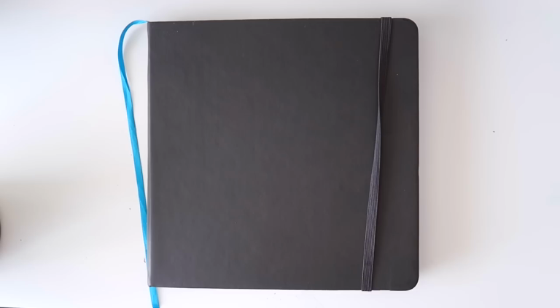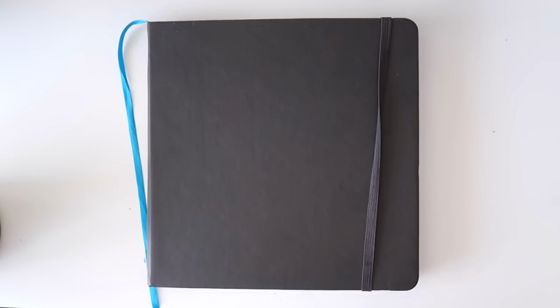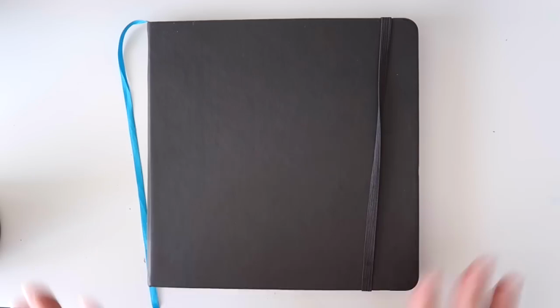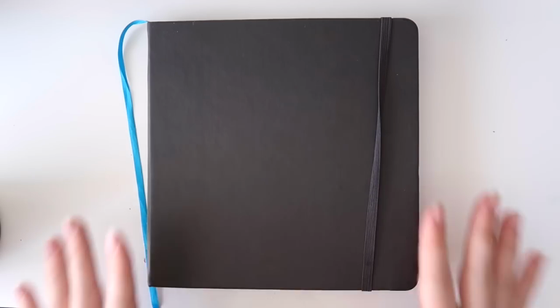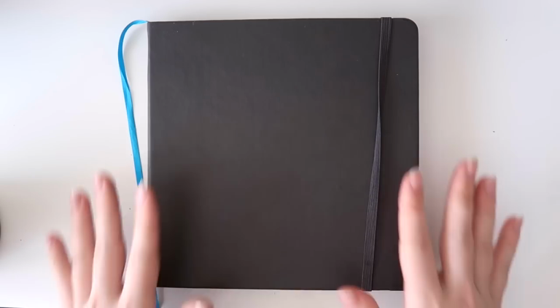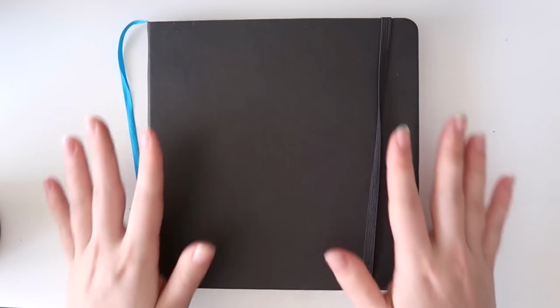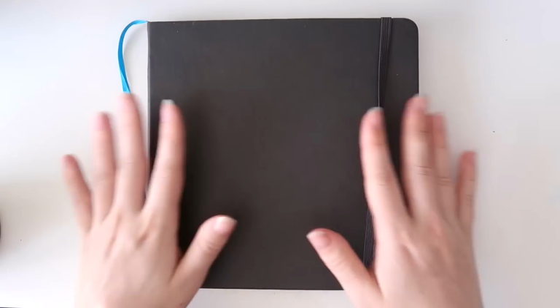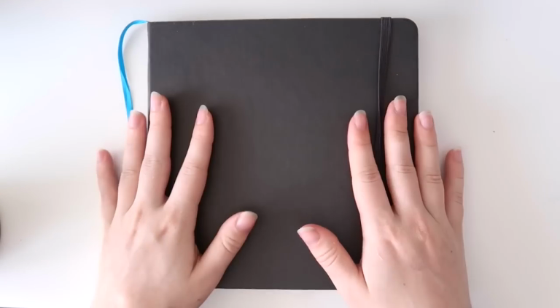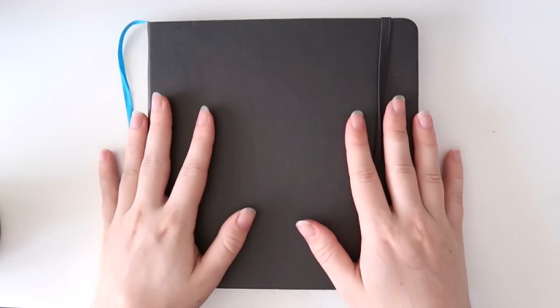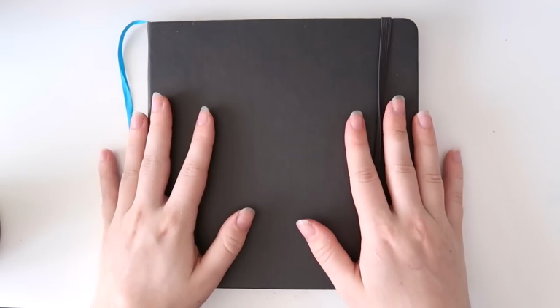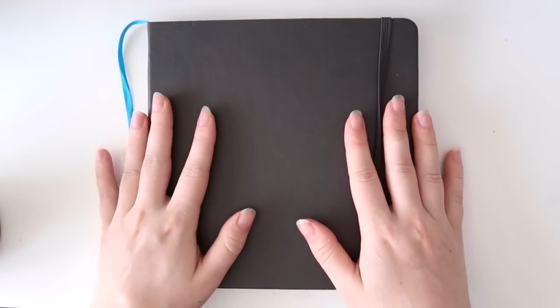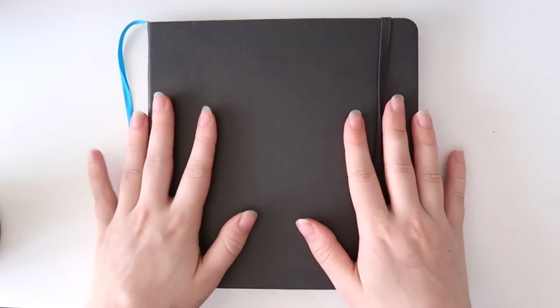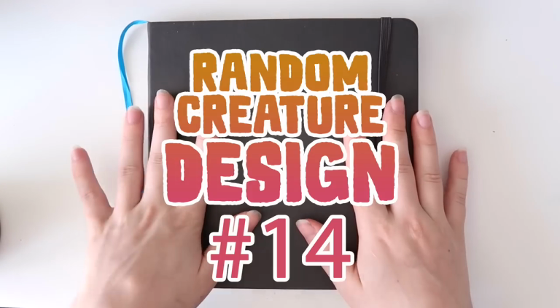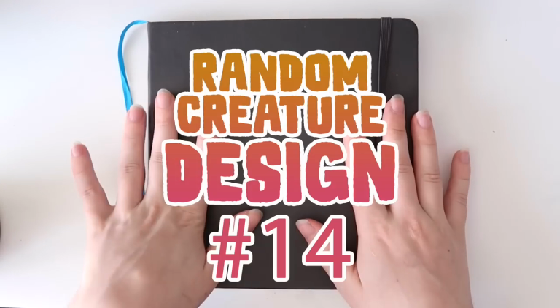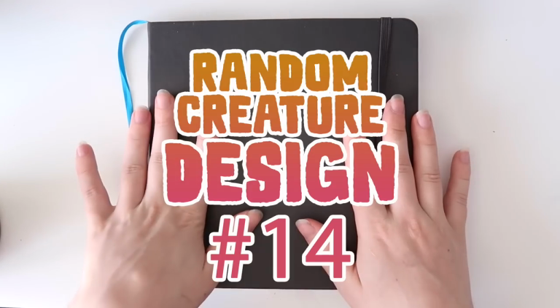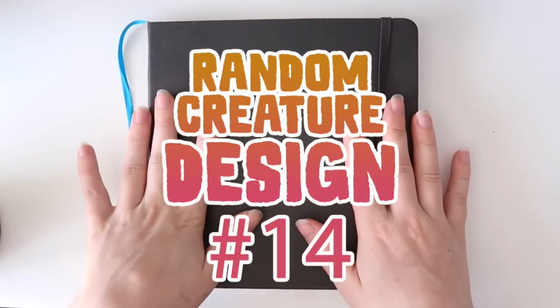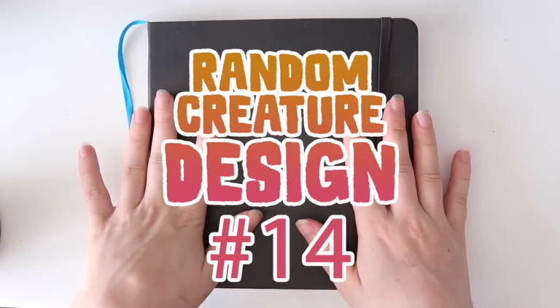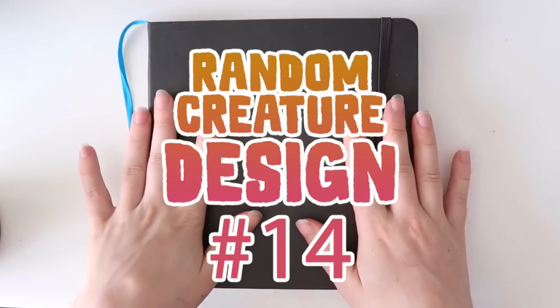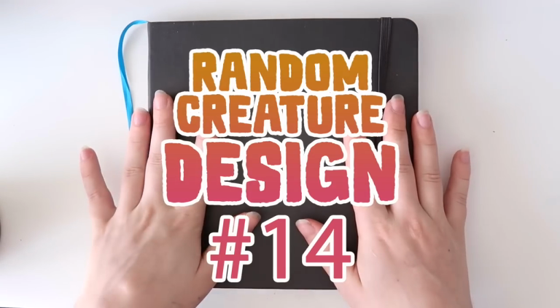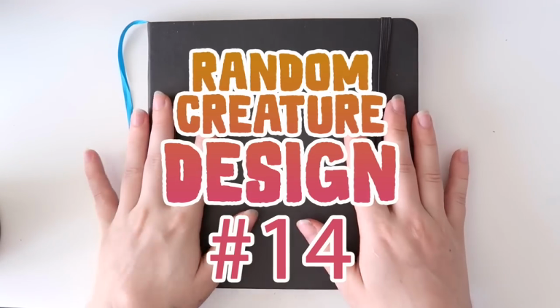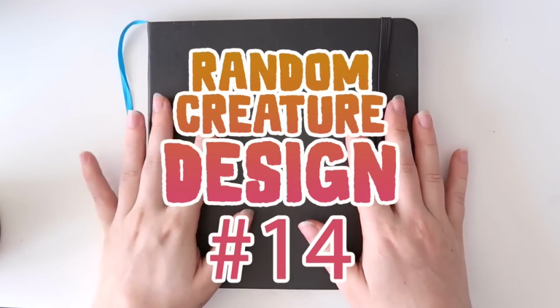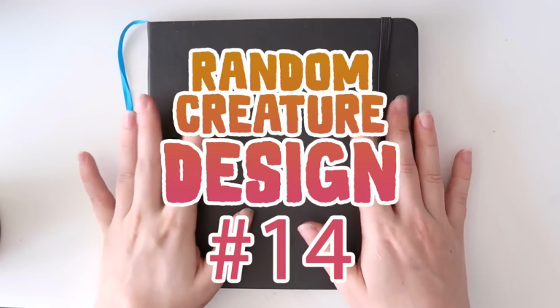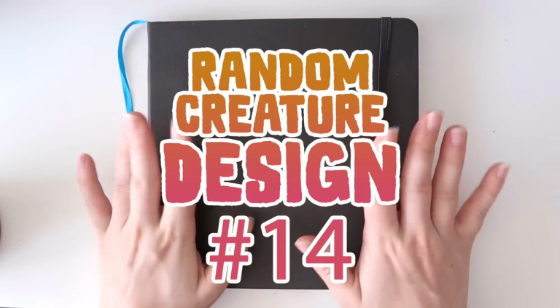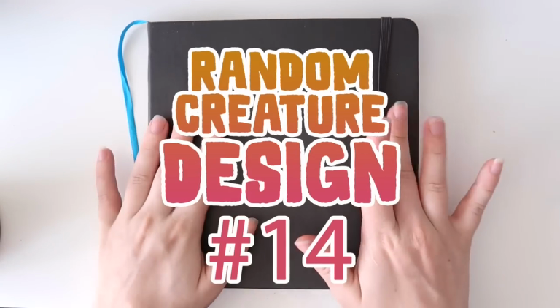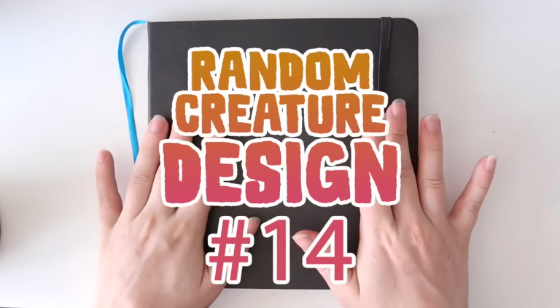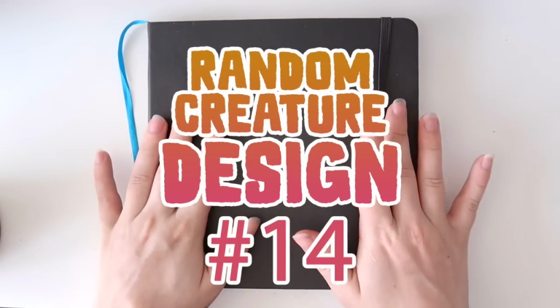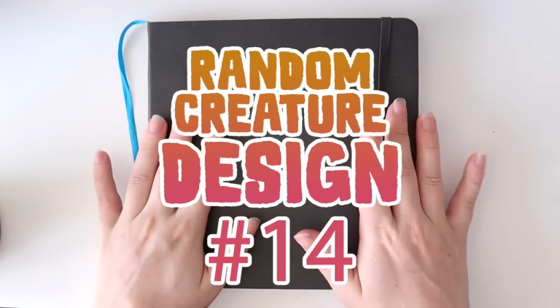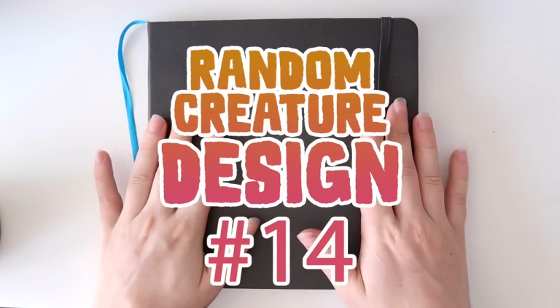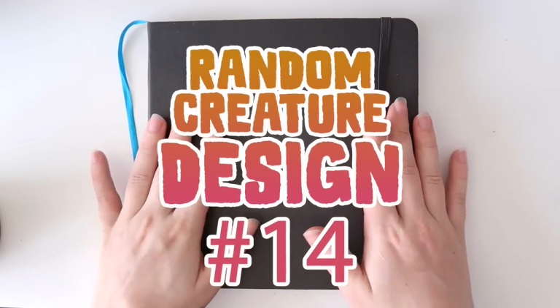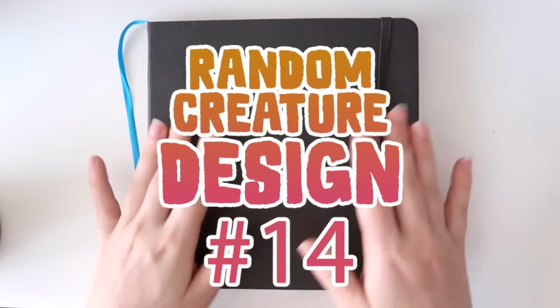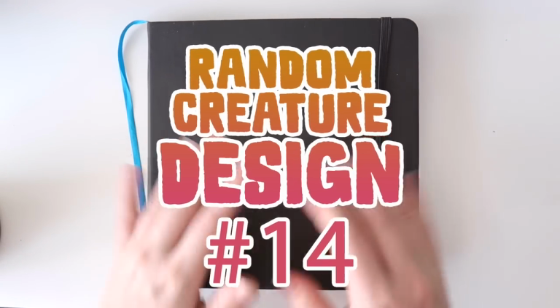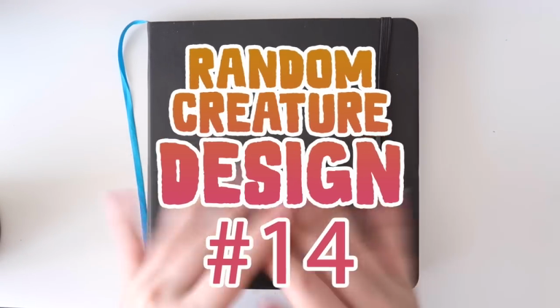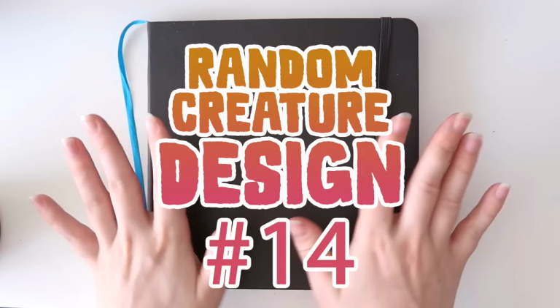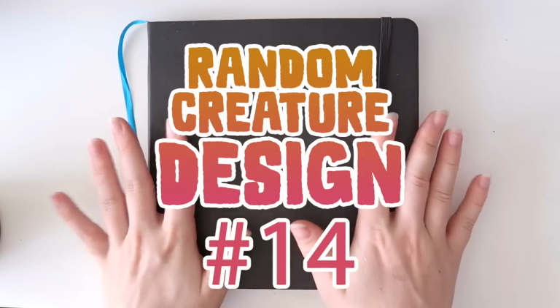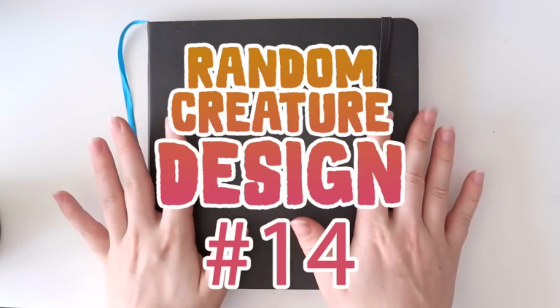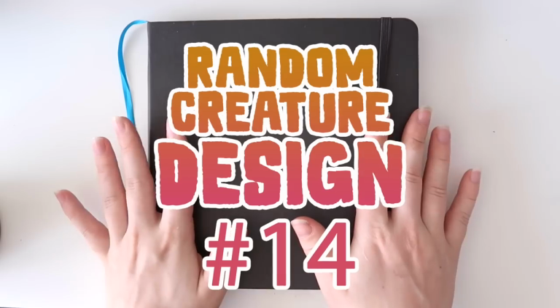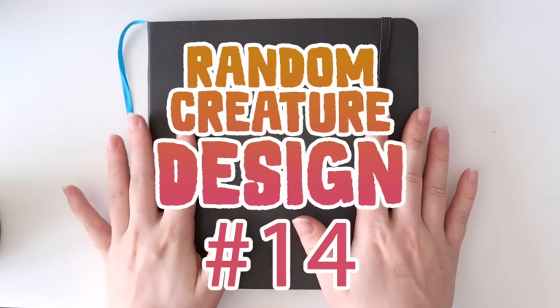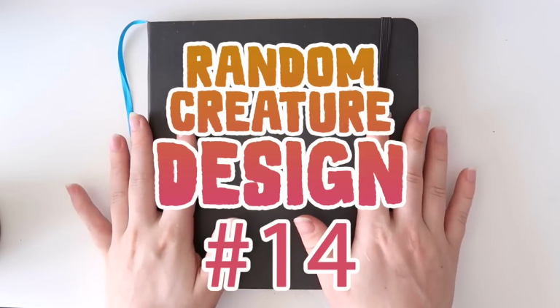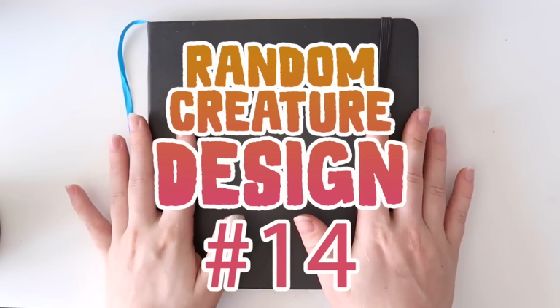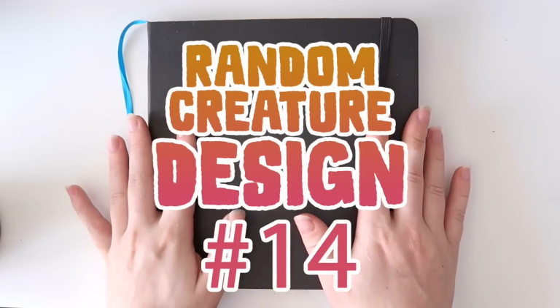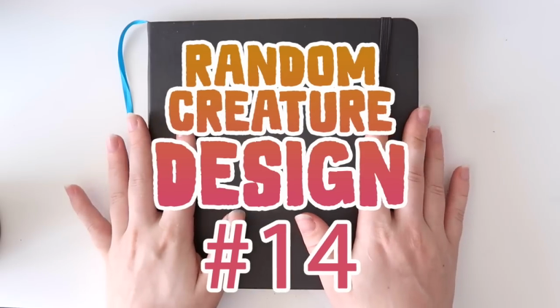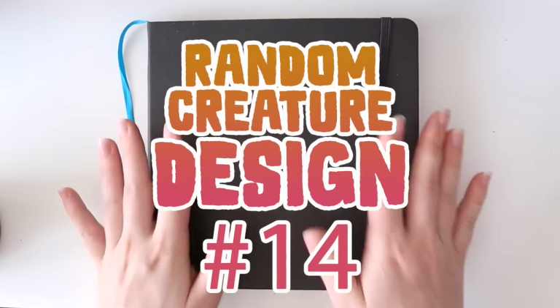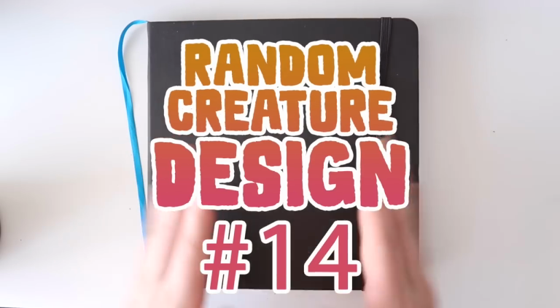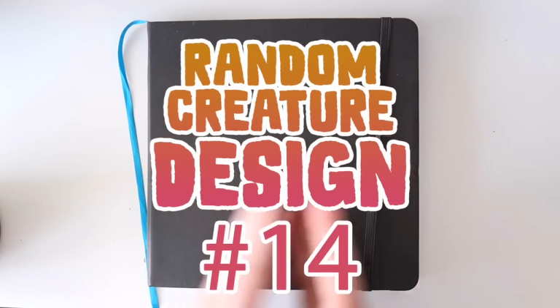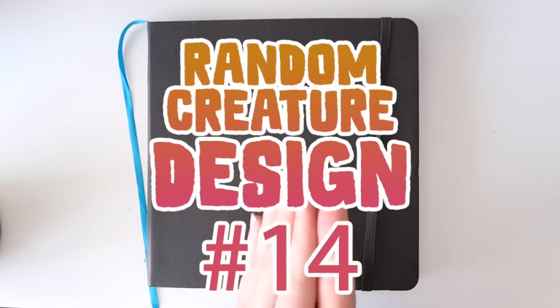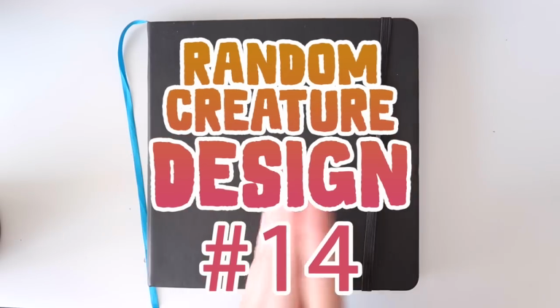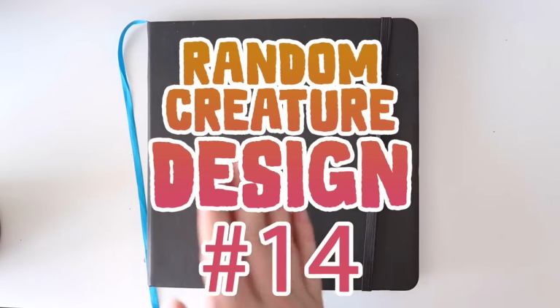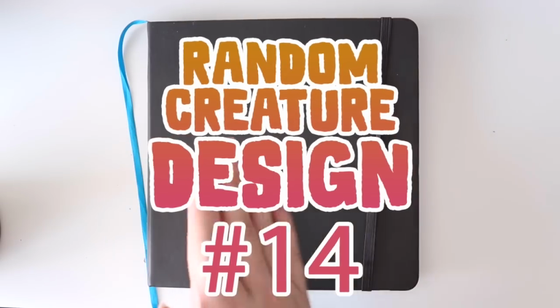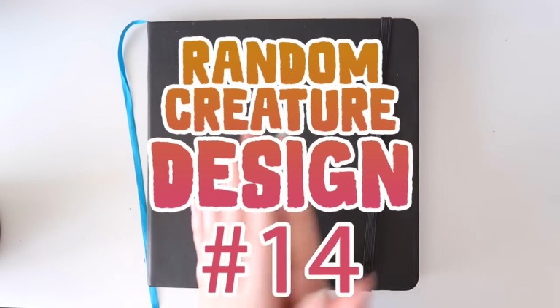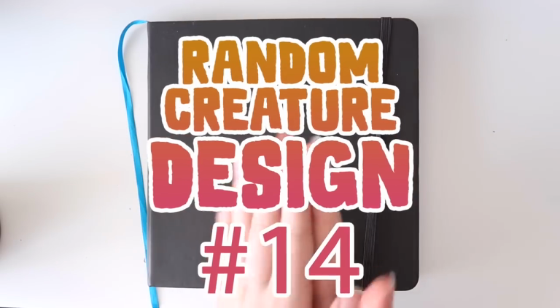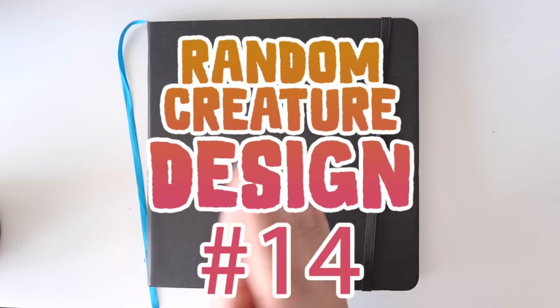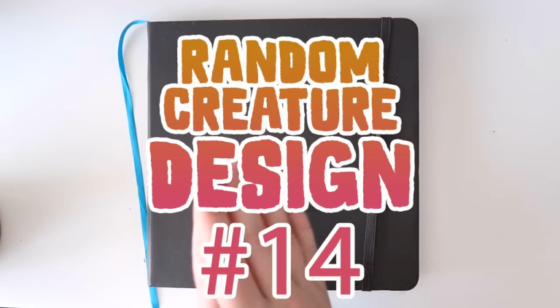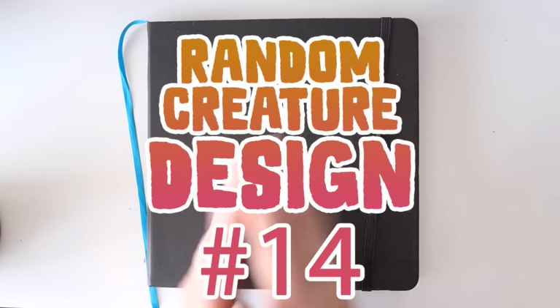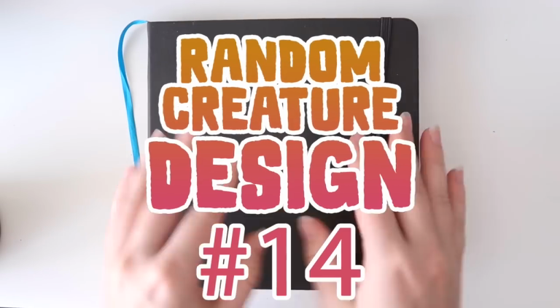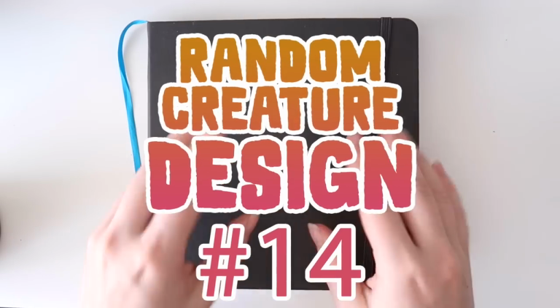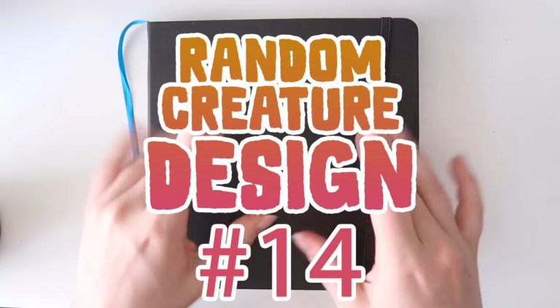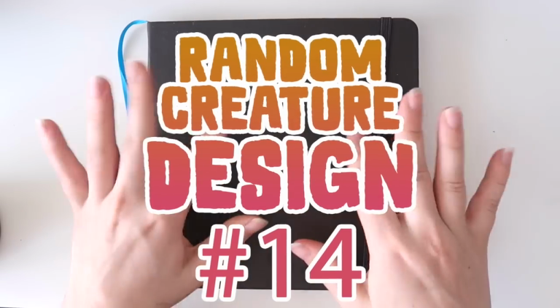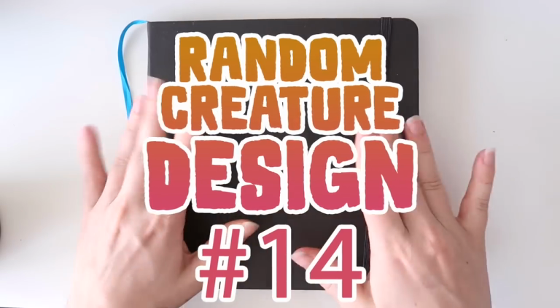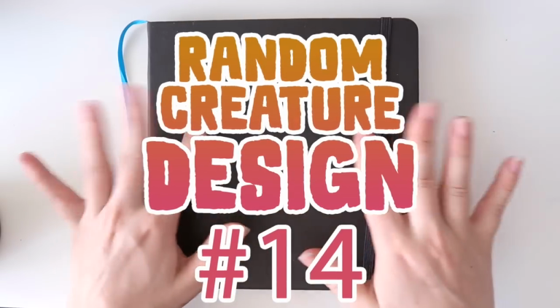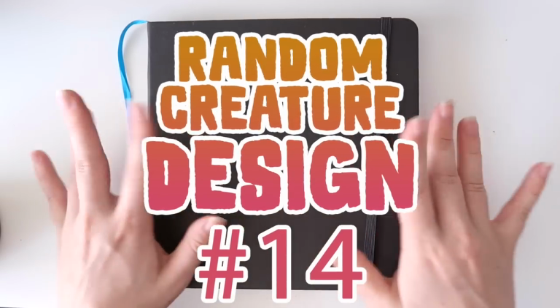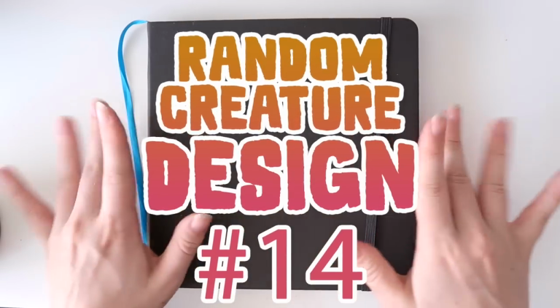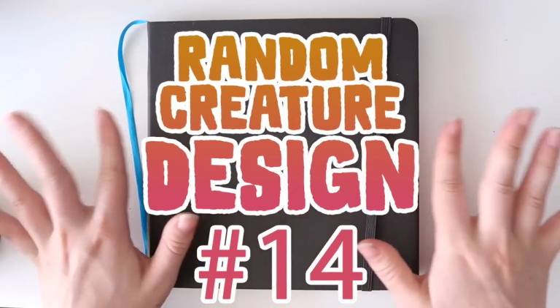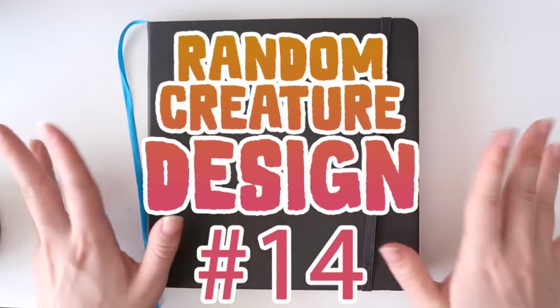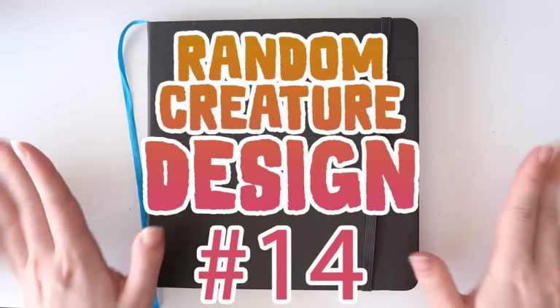Welcome back to another creature design video. I am super excited to do another challenge with you guys — let's see what kind of animals we get.